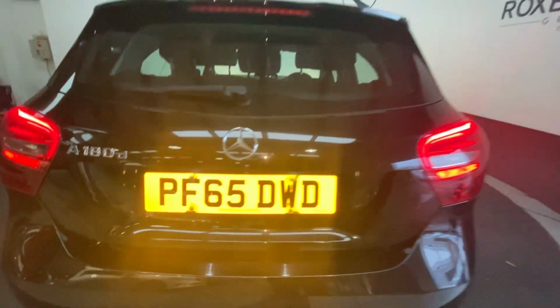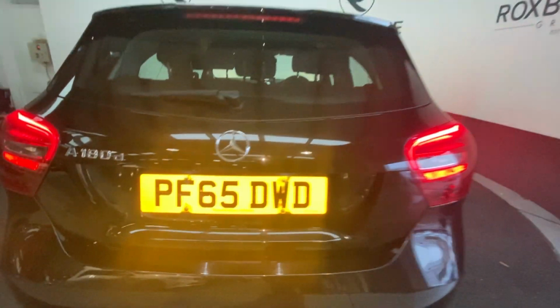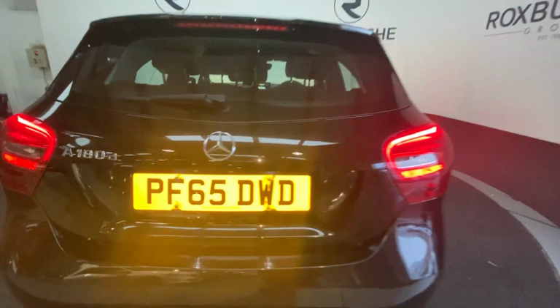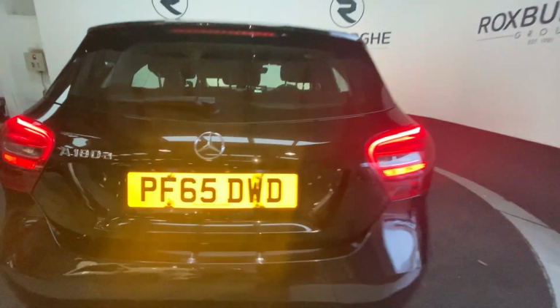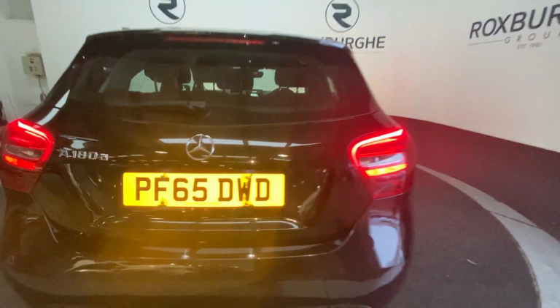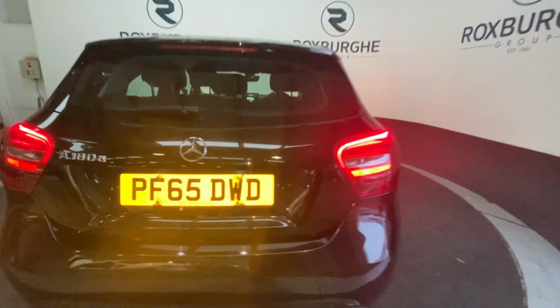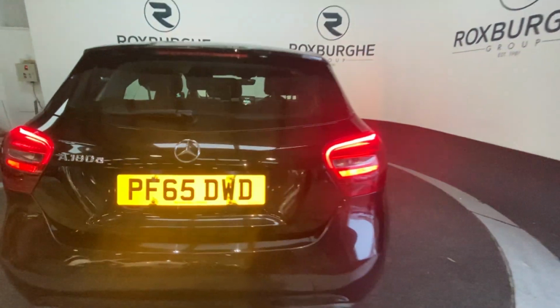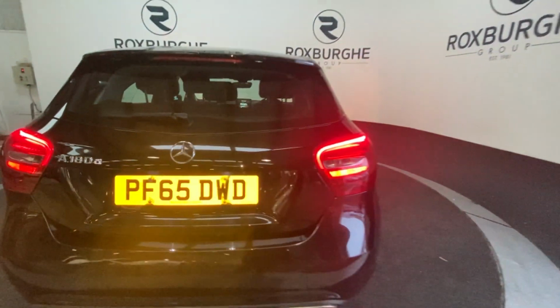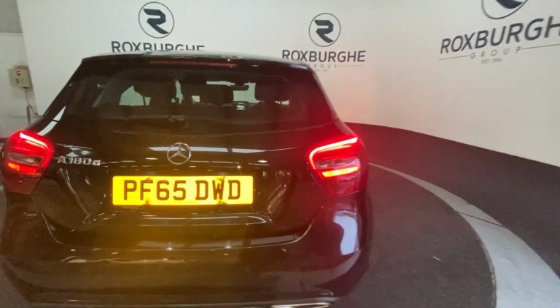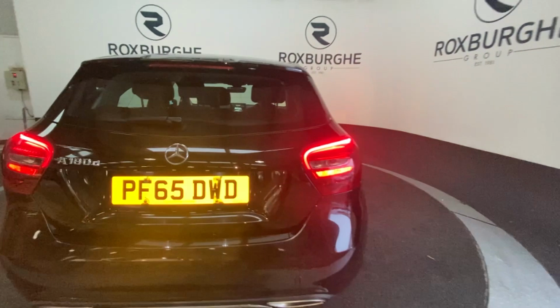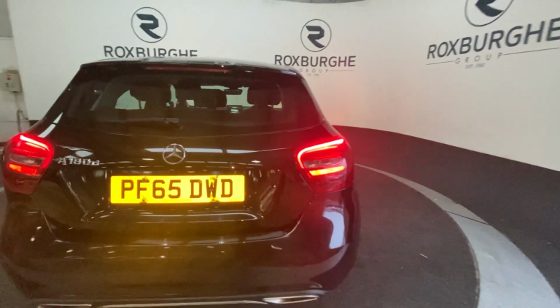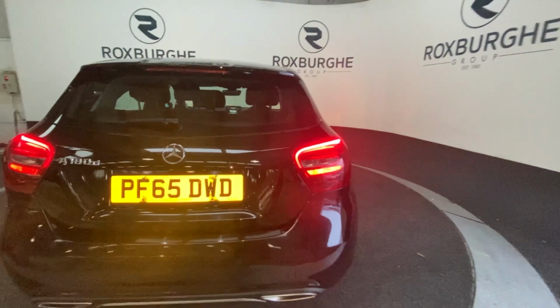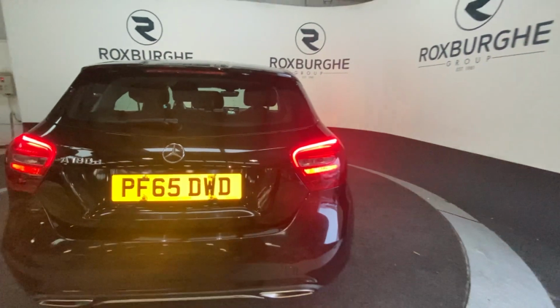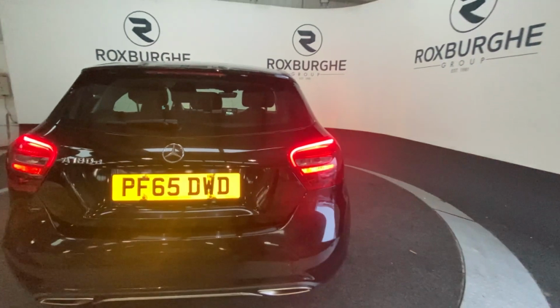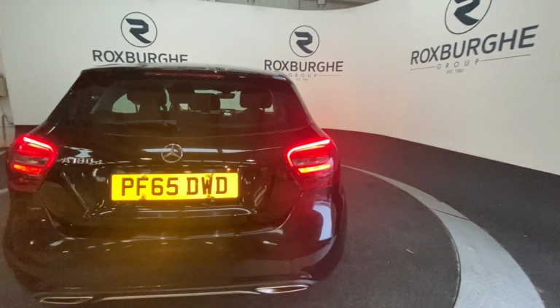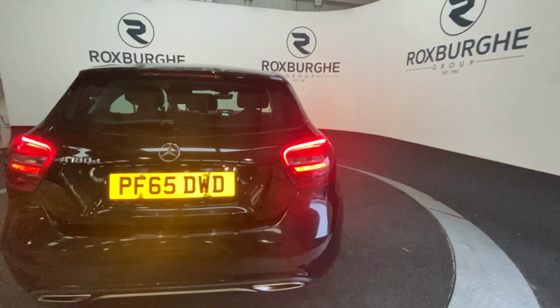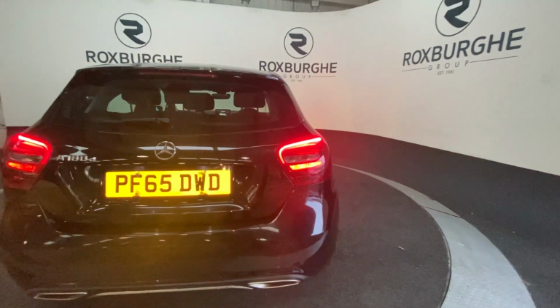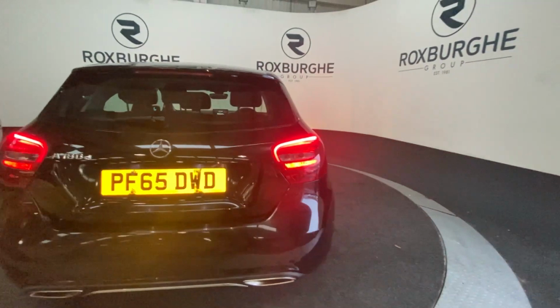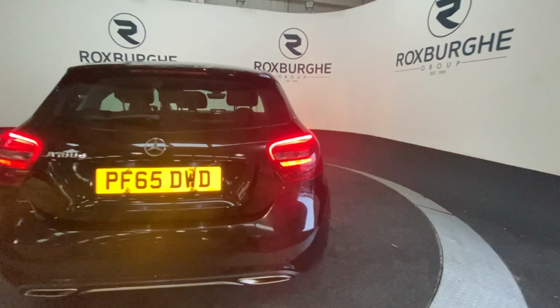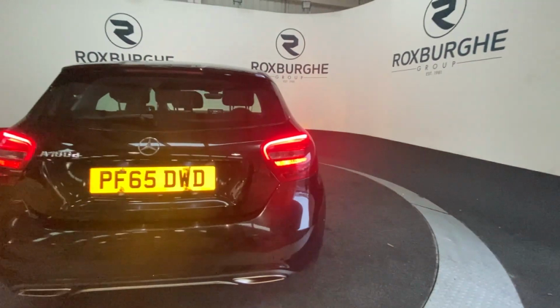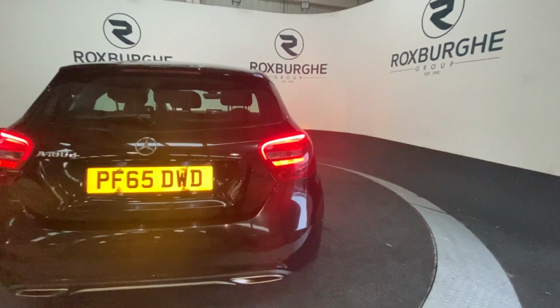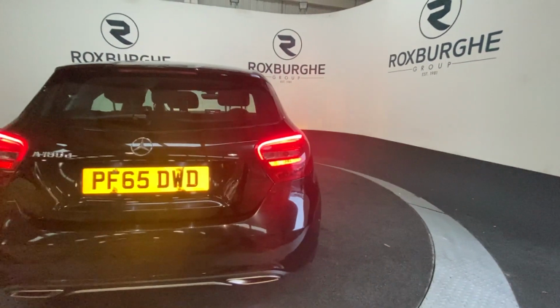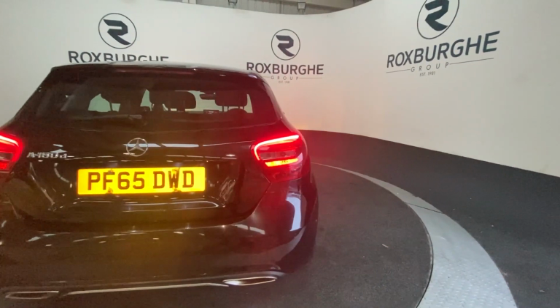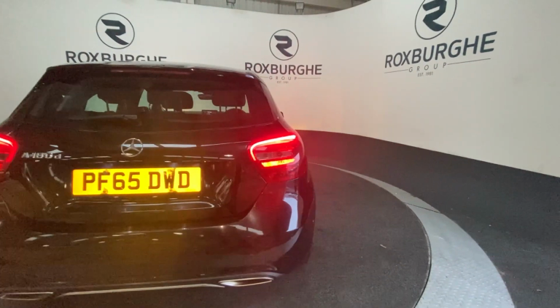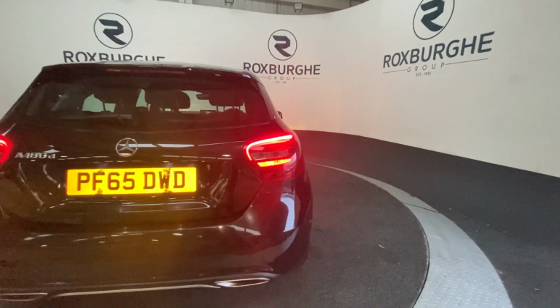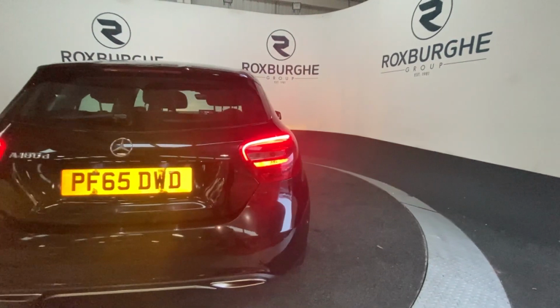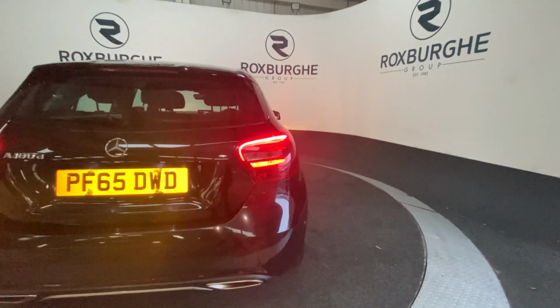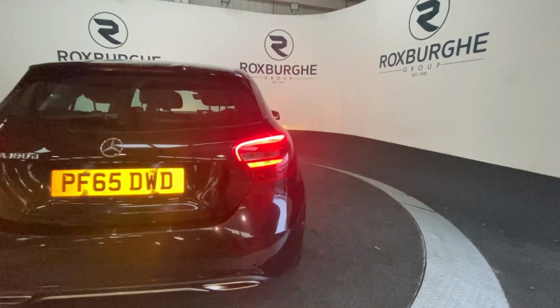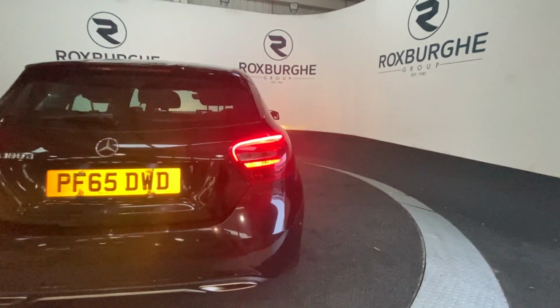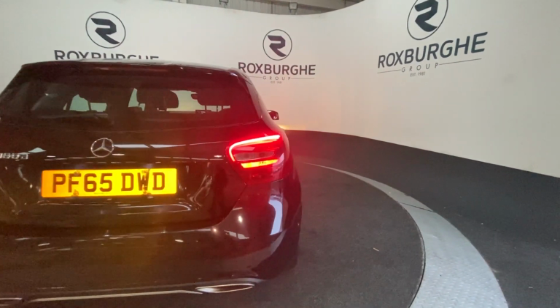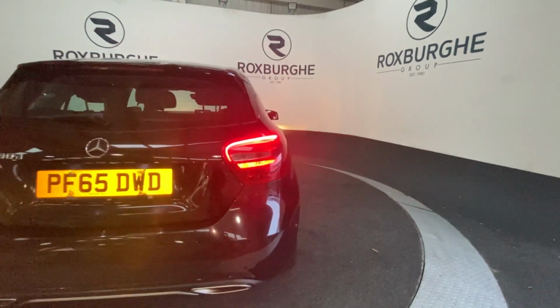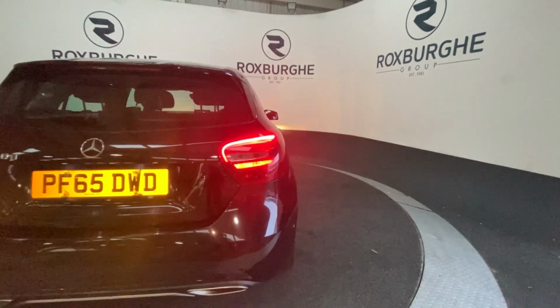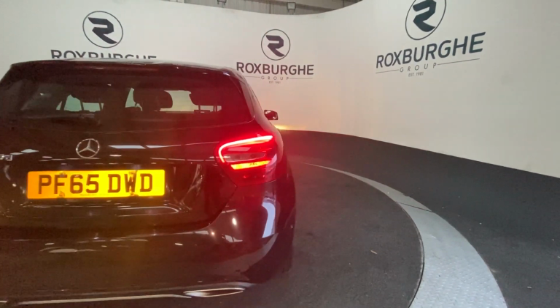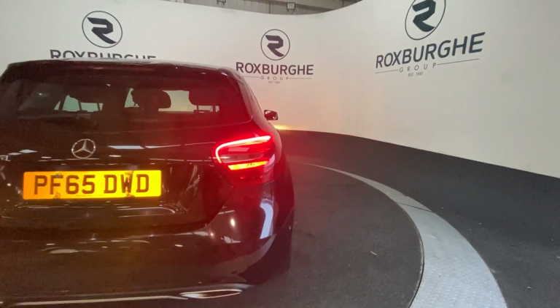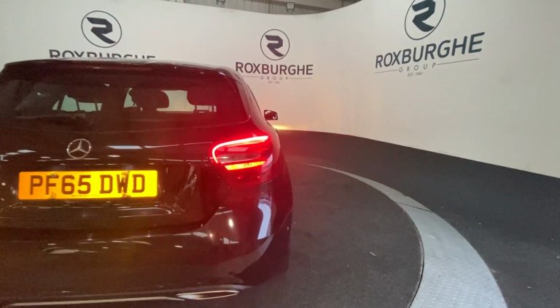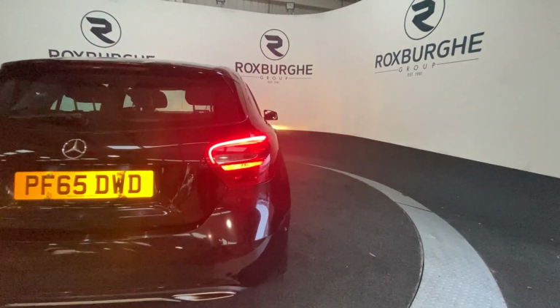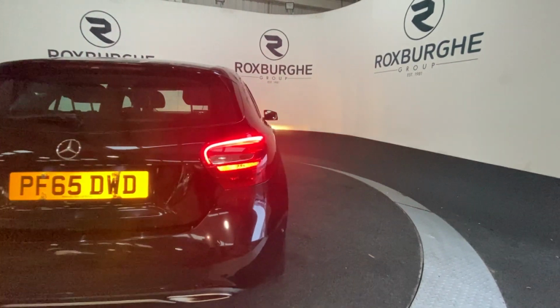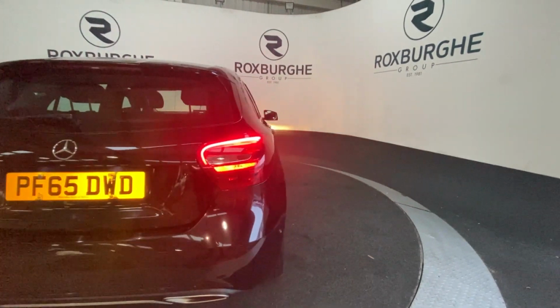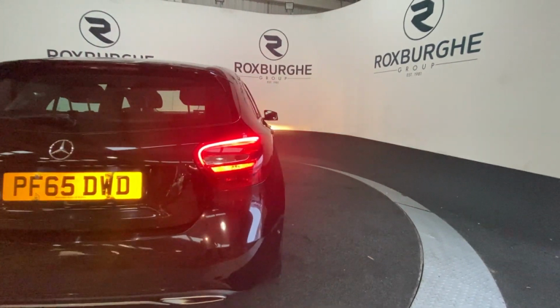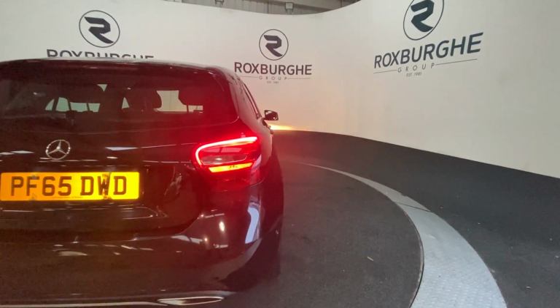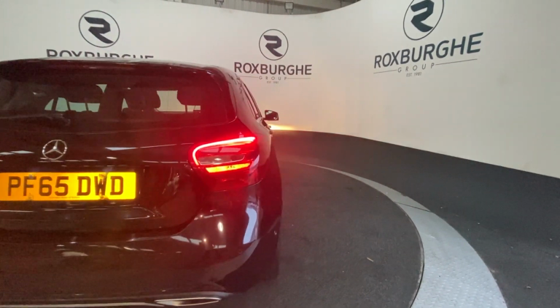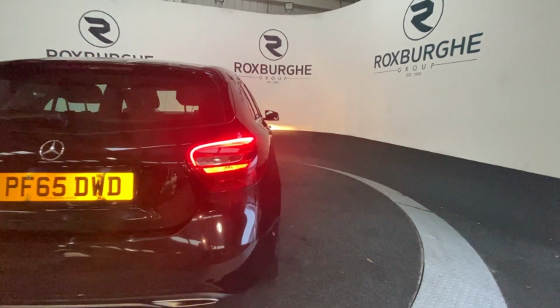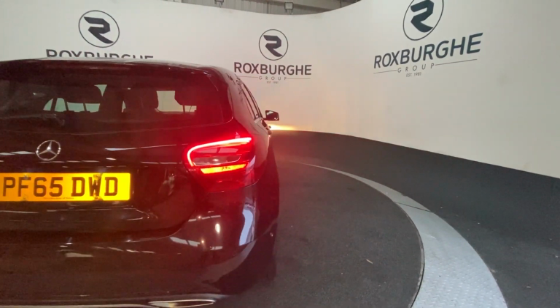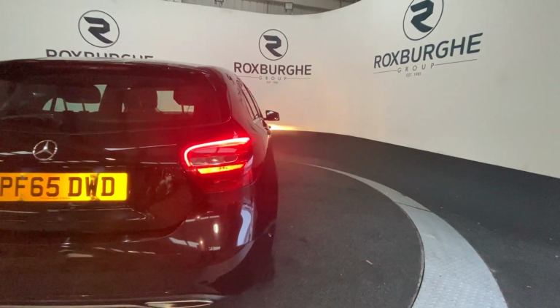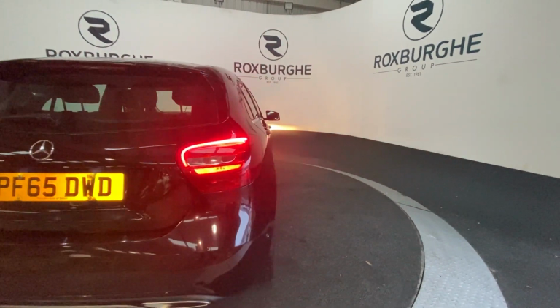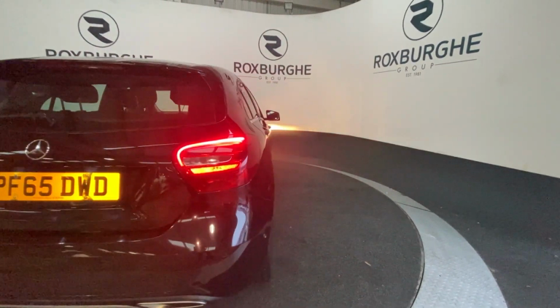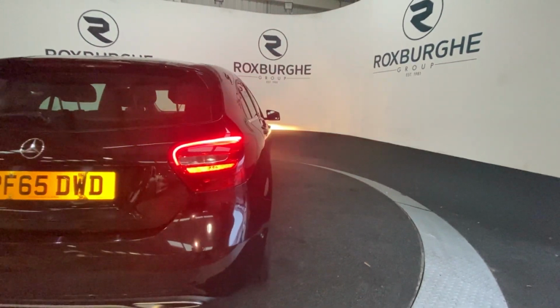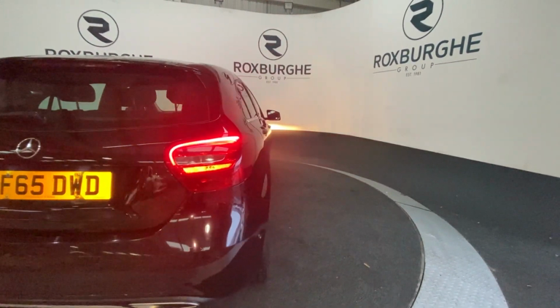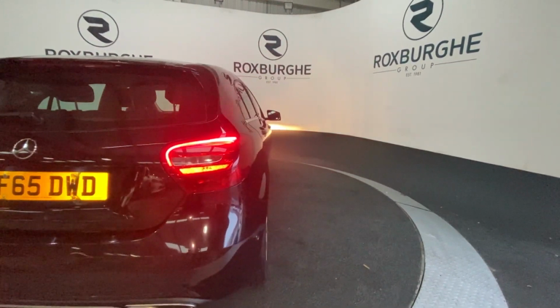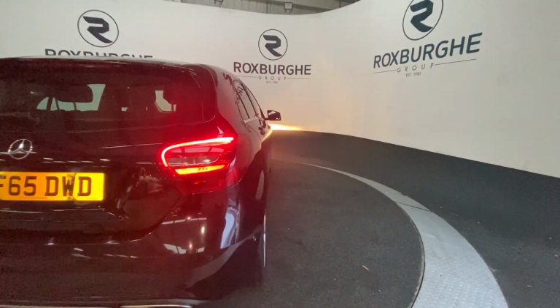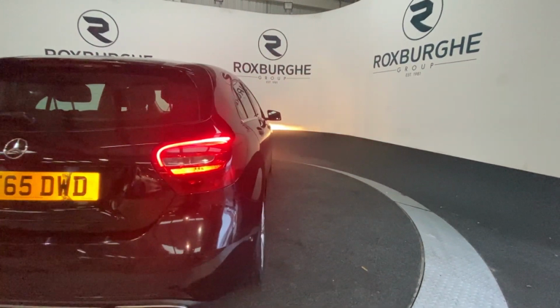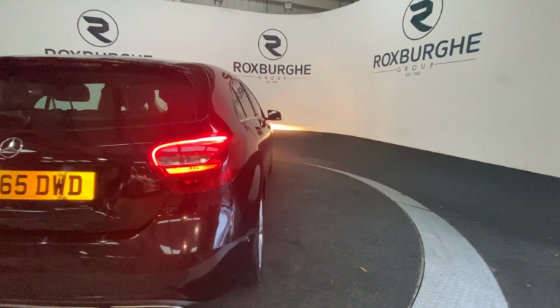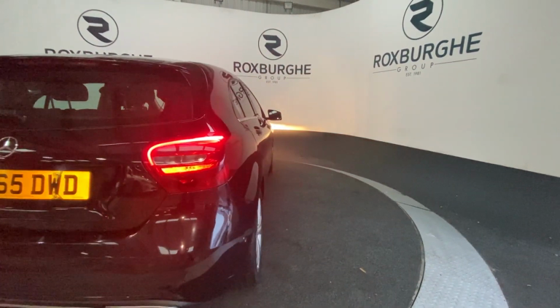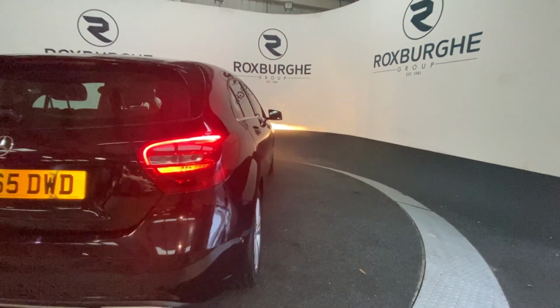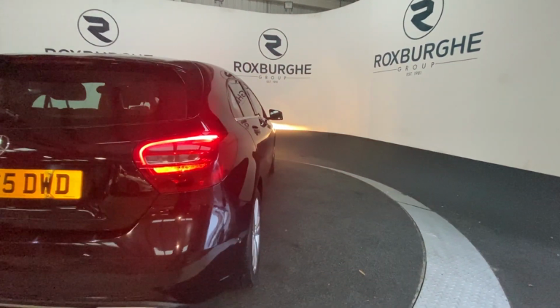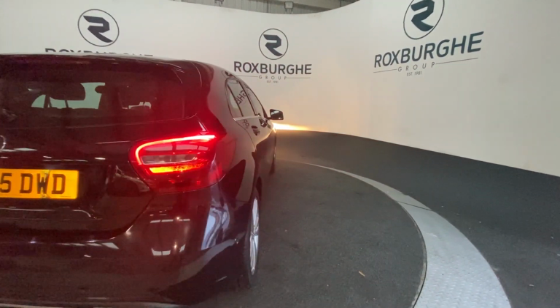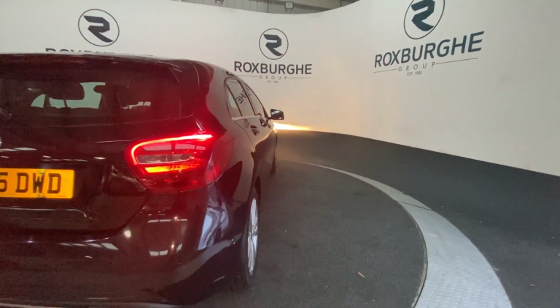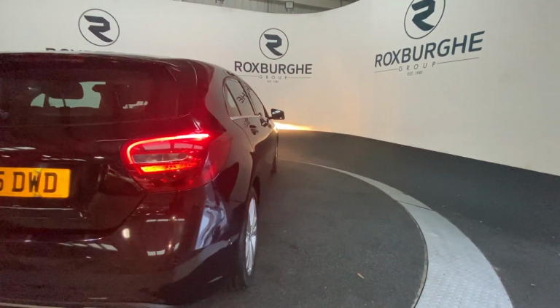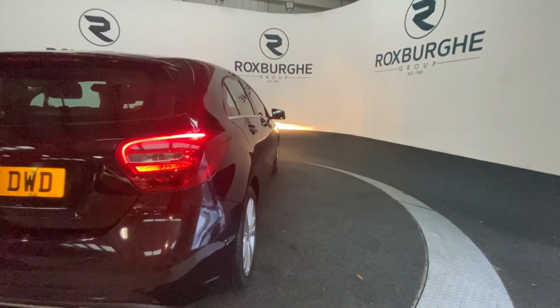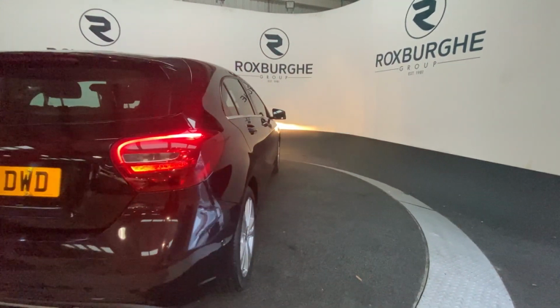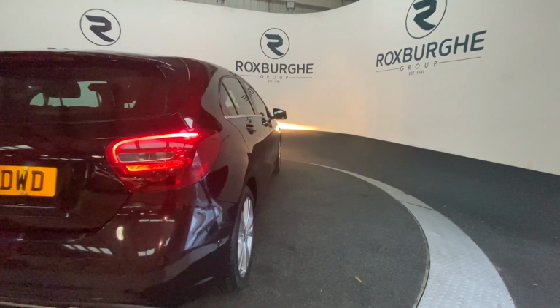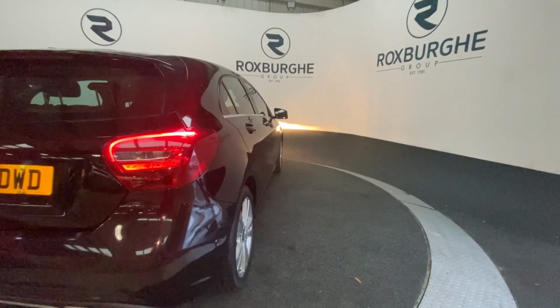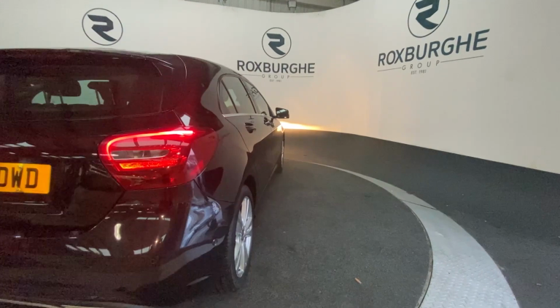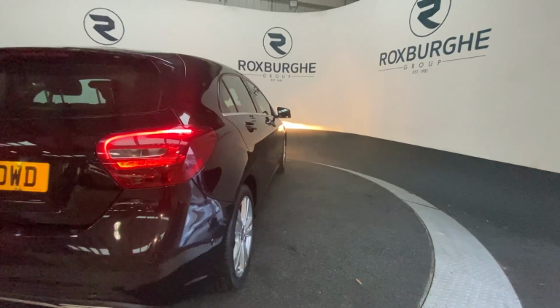Continuing around to the other side of the vehicle, we'll get another look at those alloys and then have a look at that exterior bodywork.